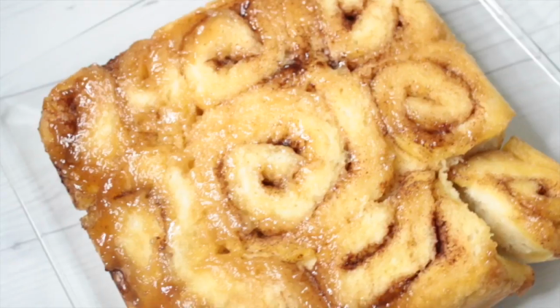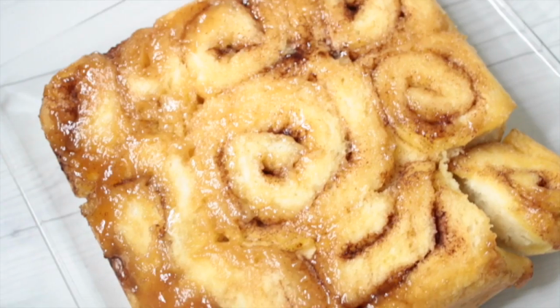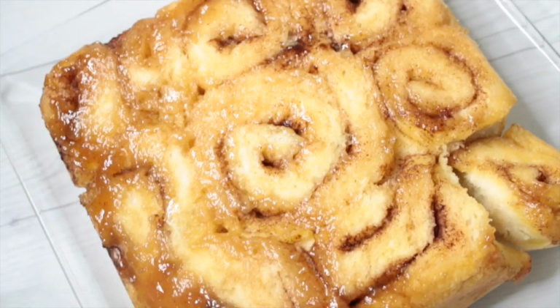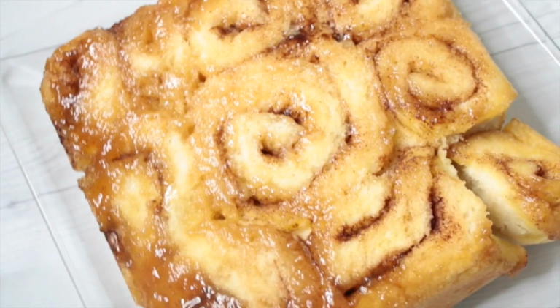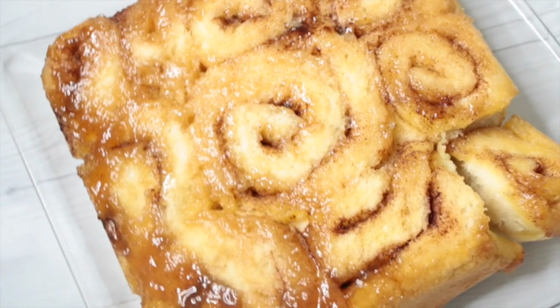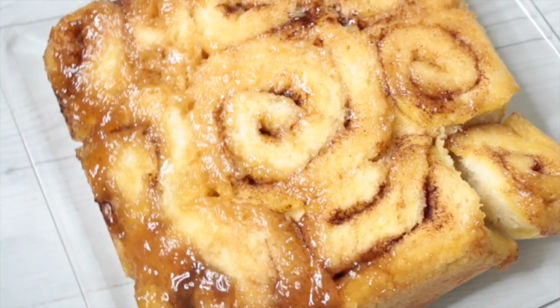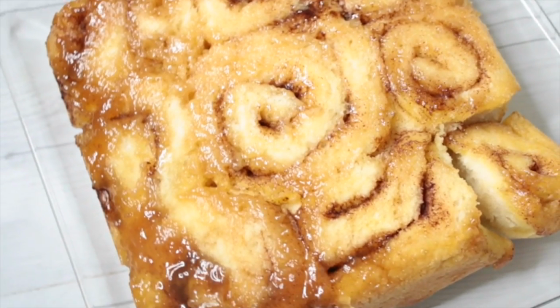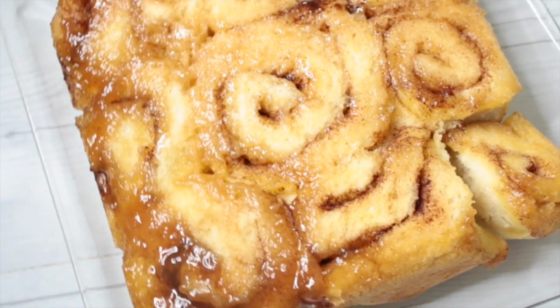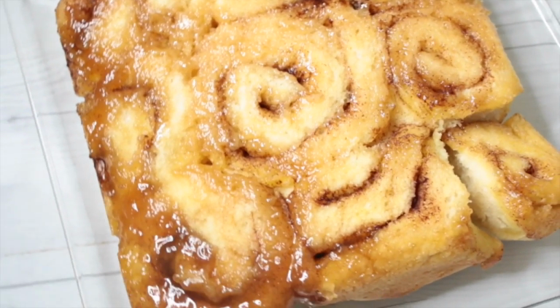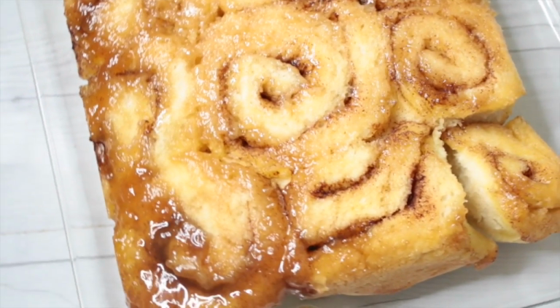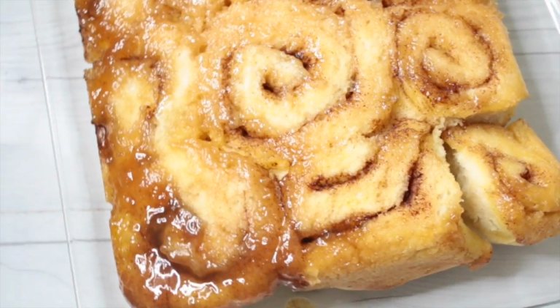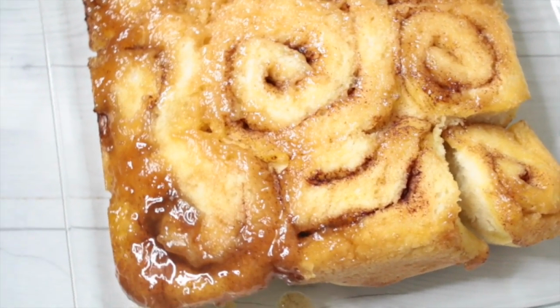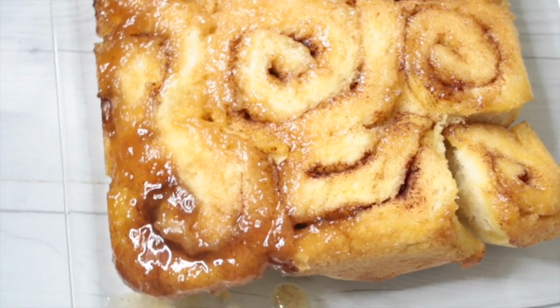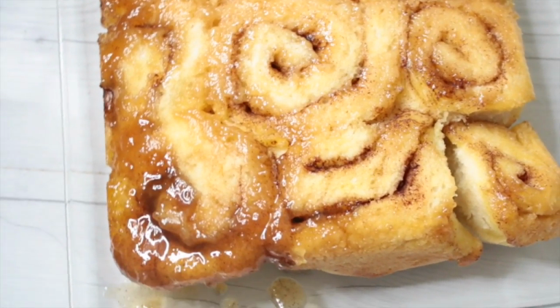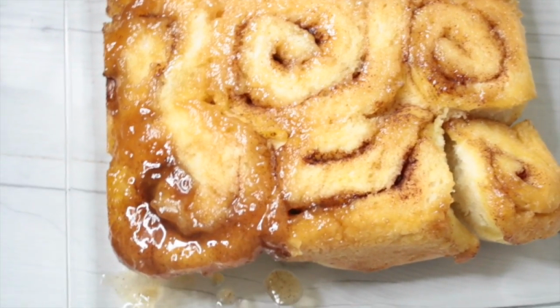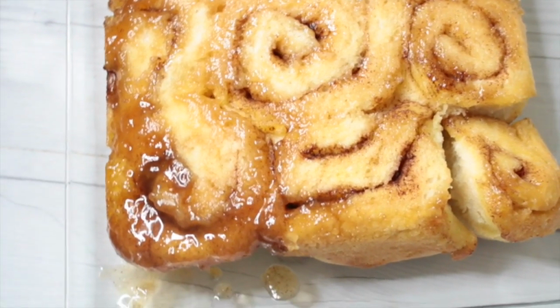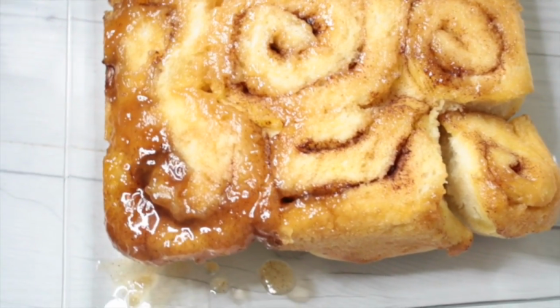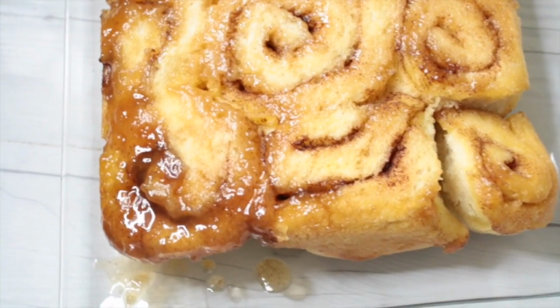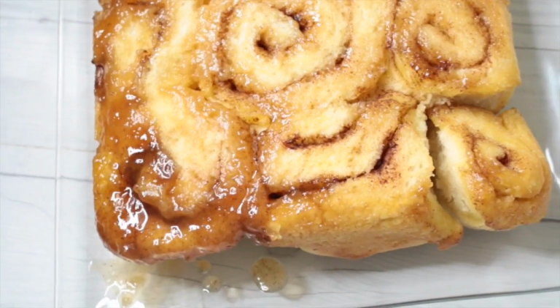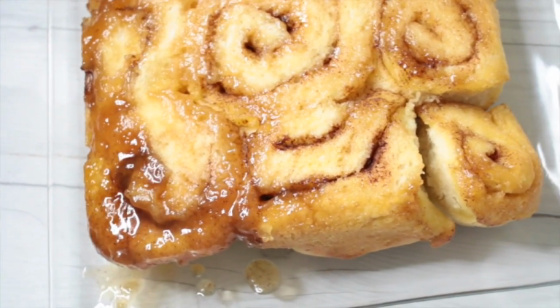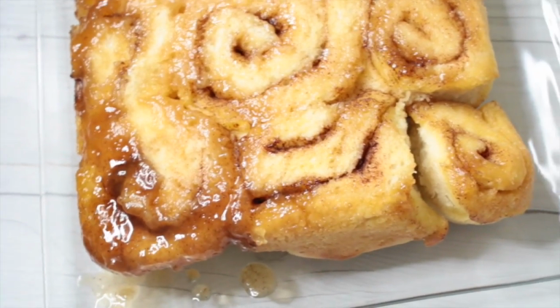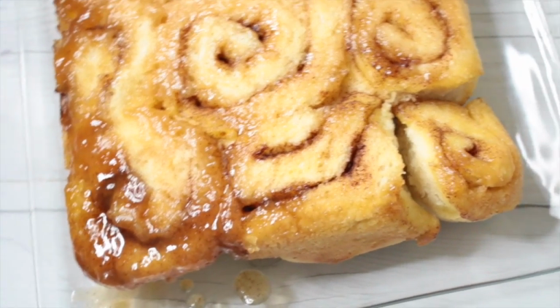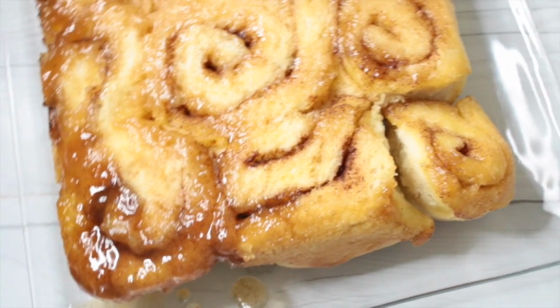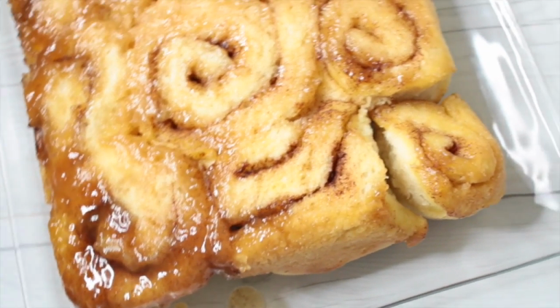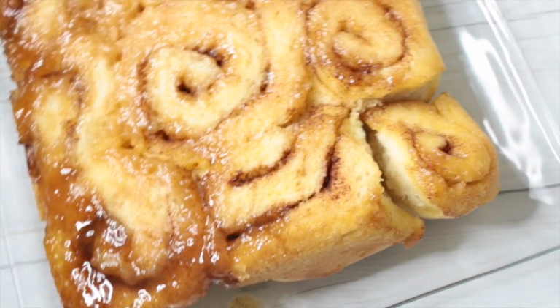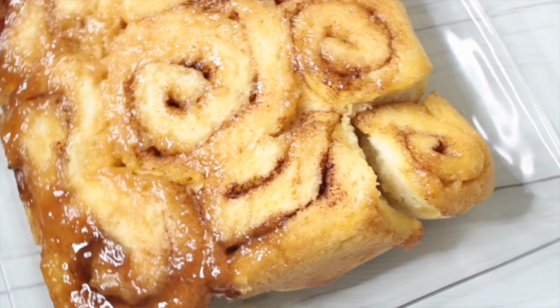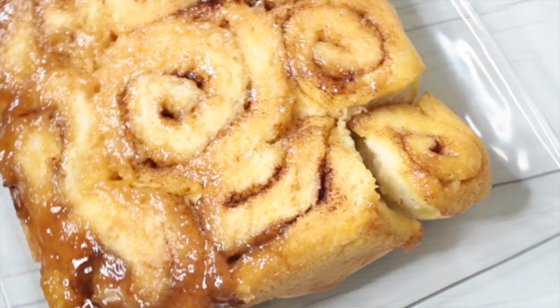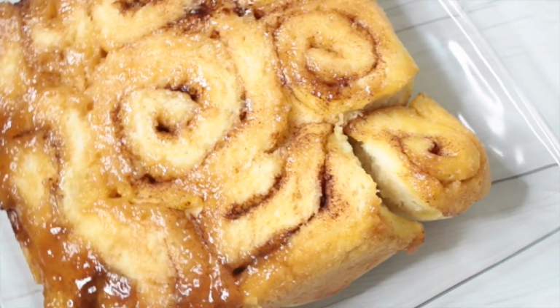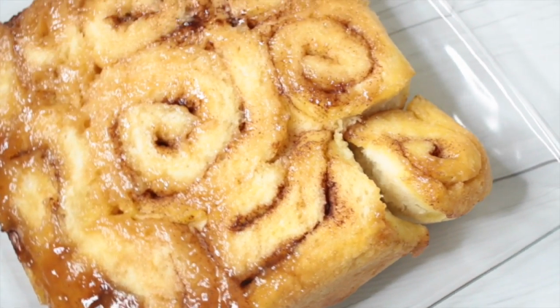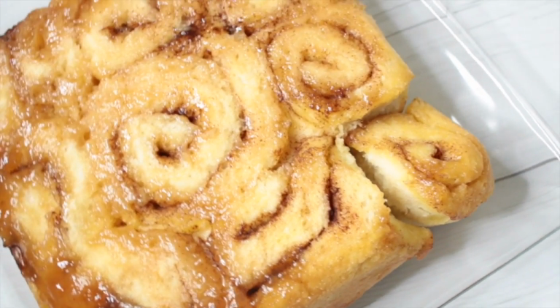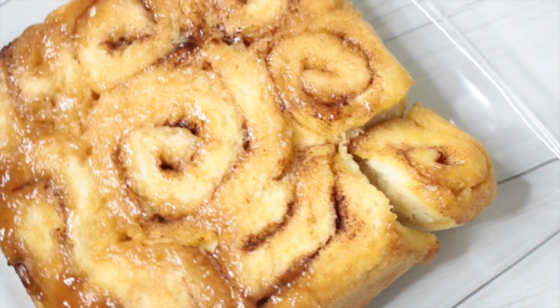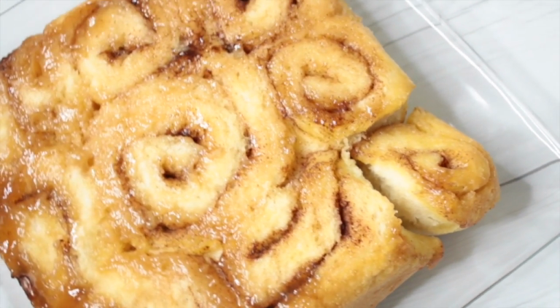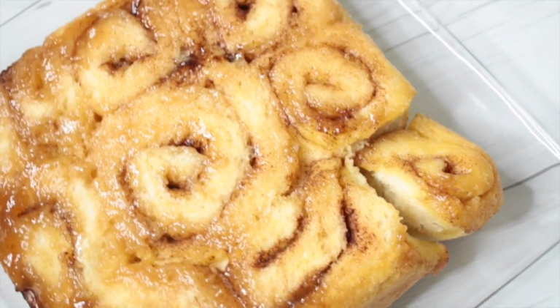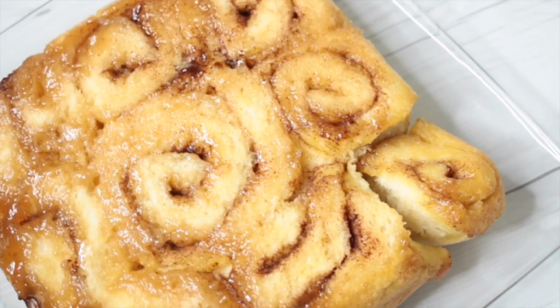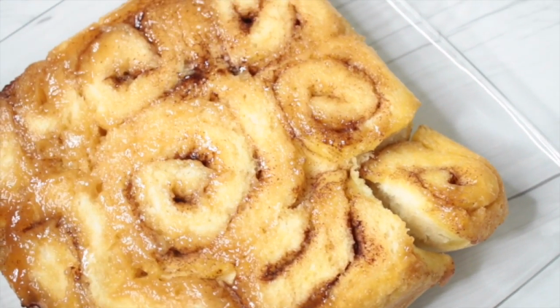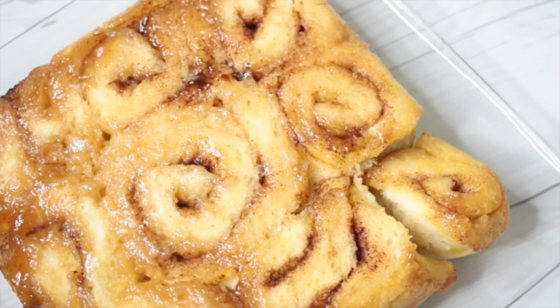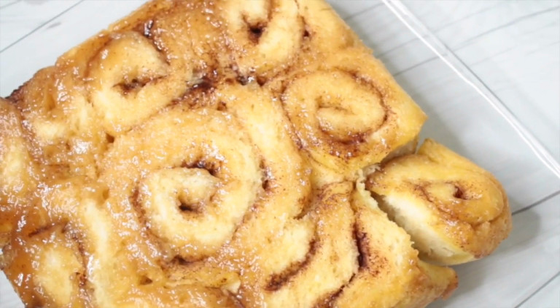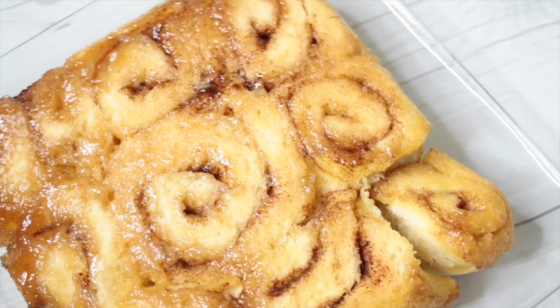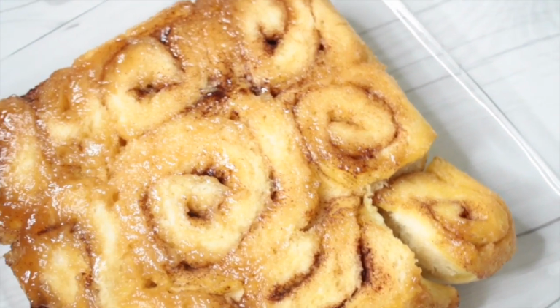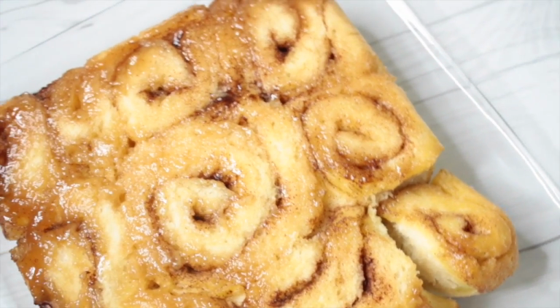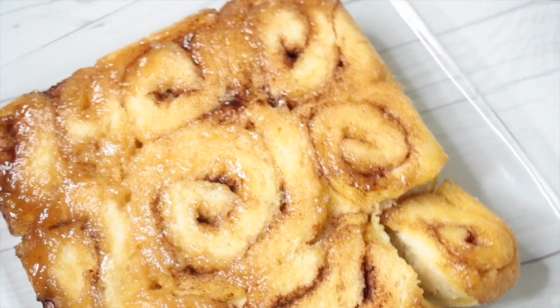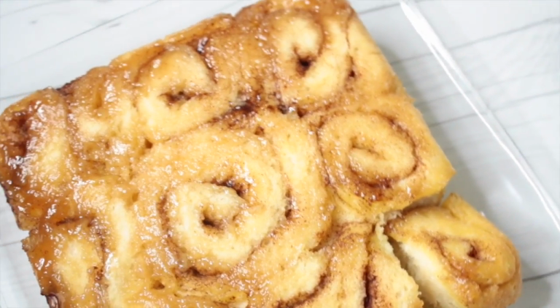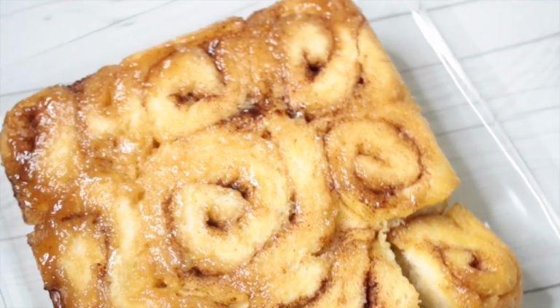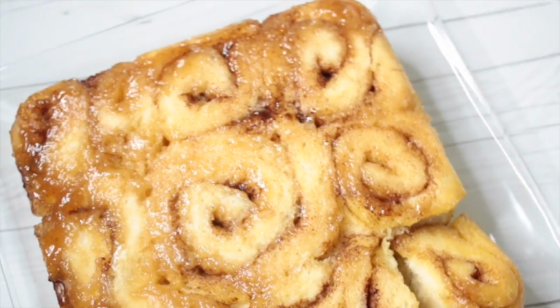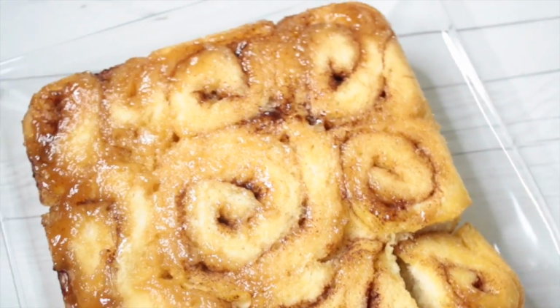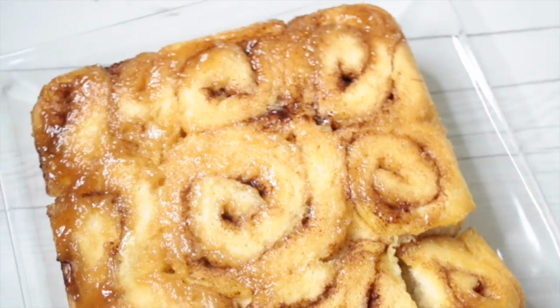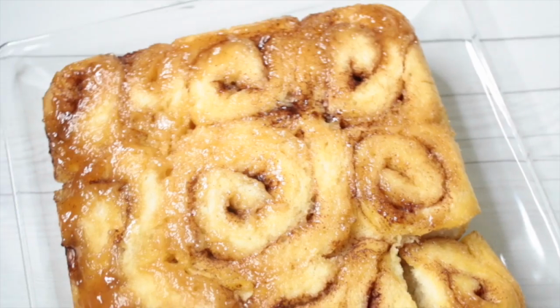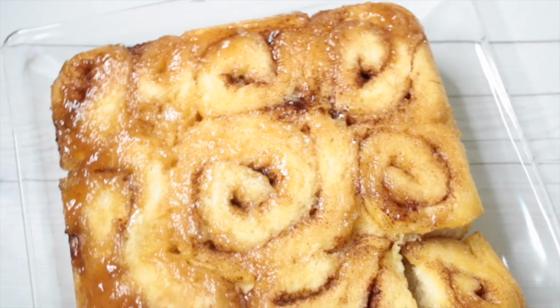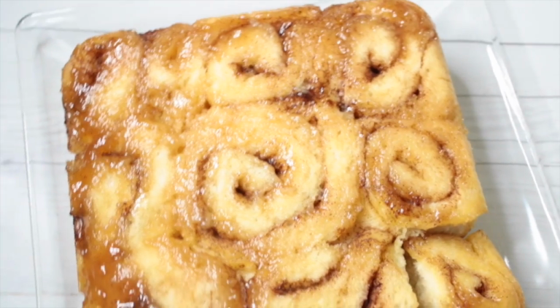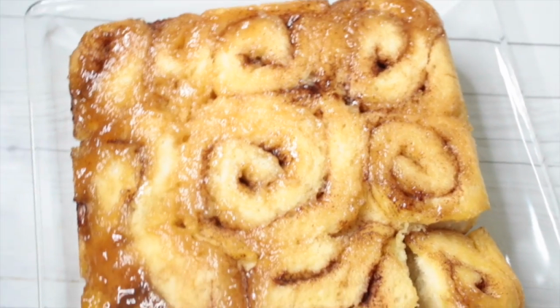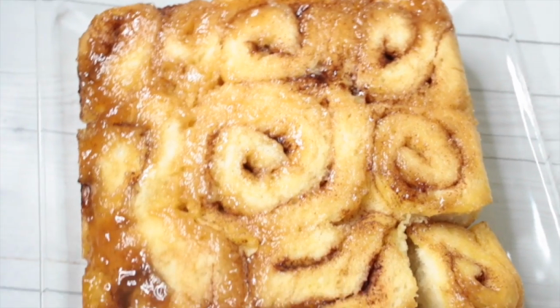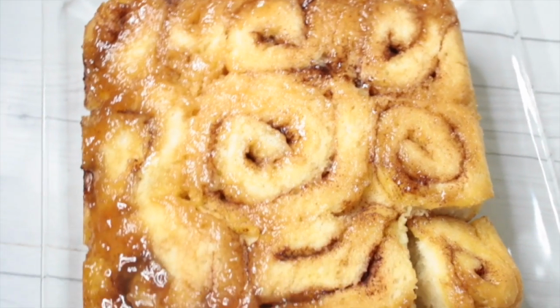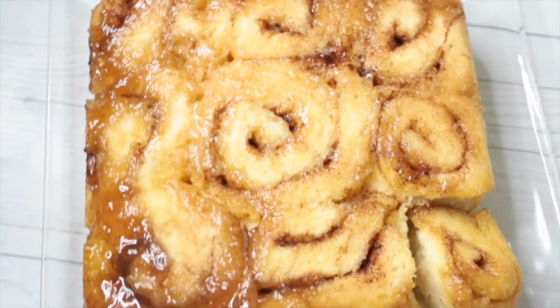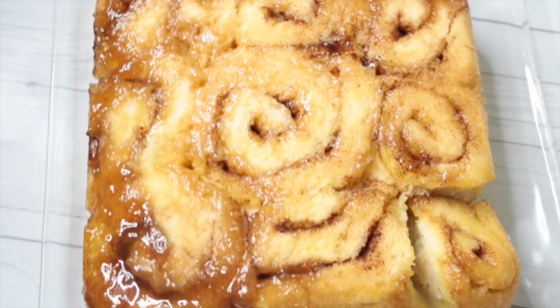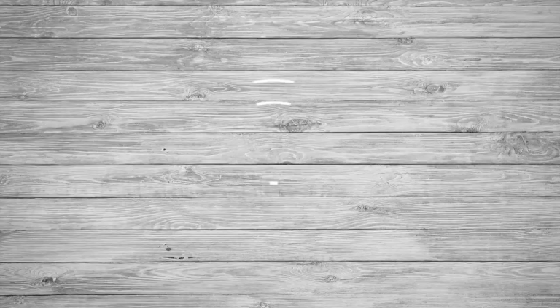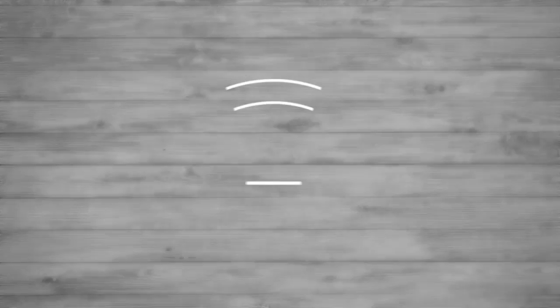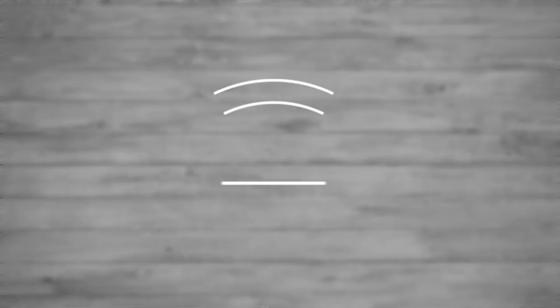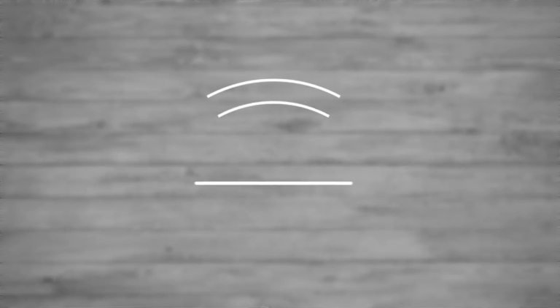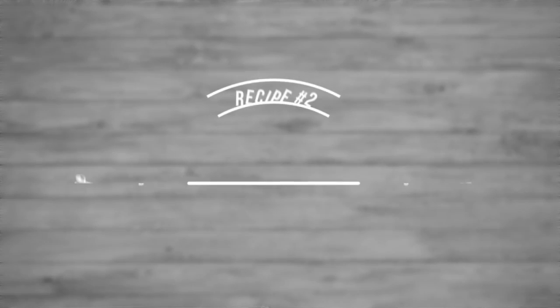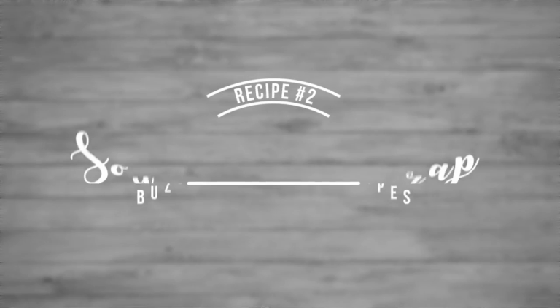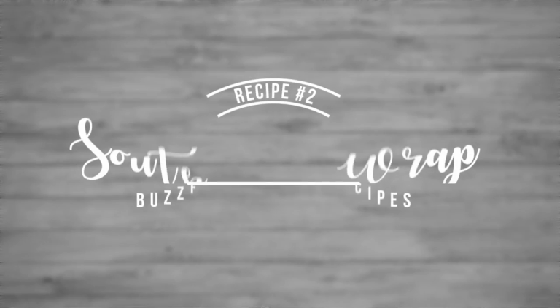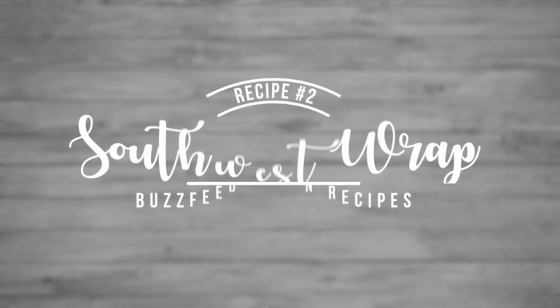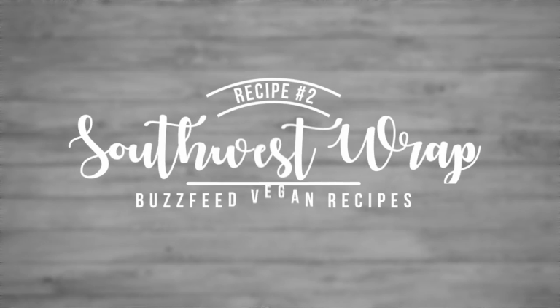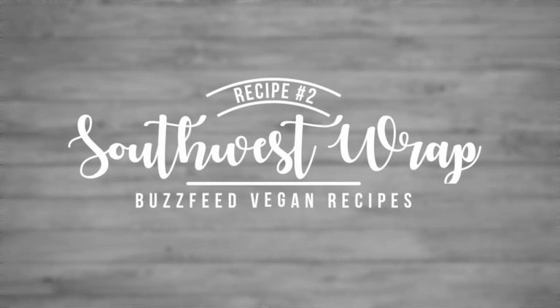They were actually super easy and delicious. The glaze was the best part, so I would do a lot more of that. You can see one side does have more than the other.